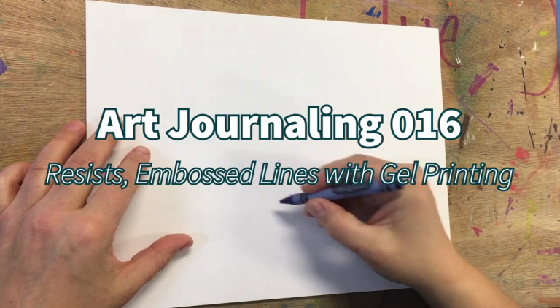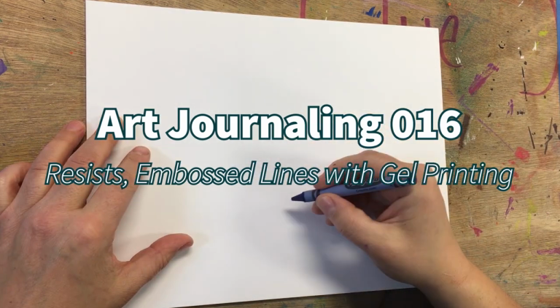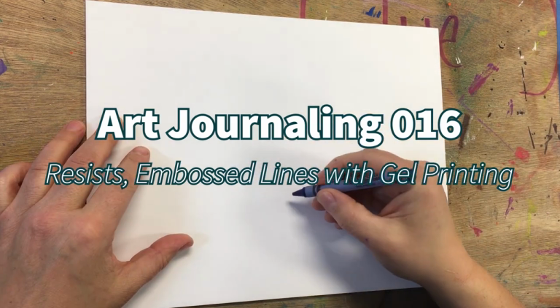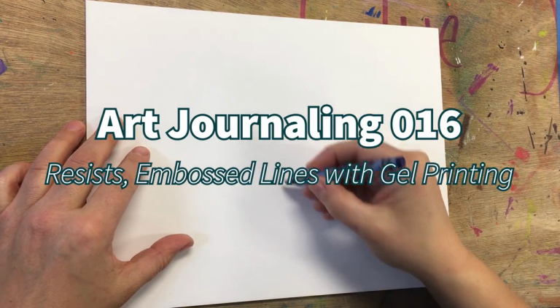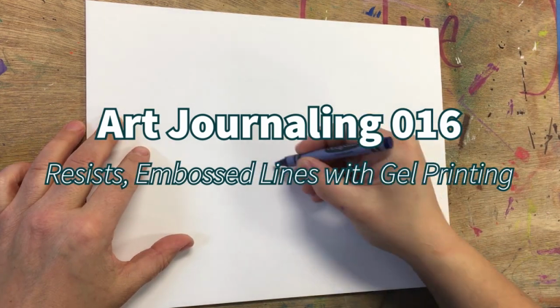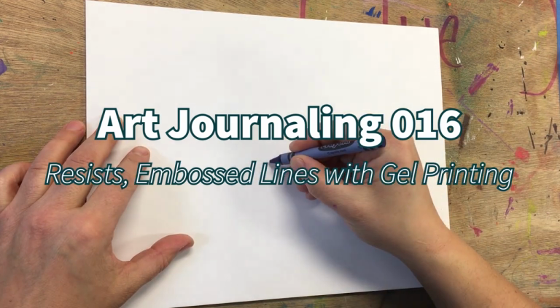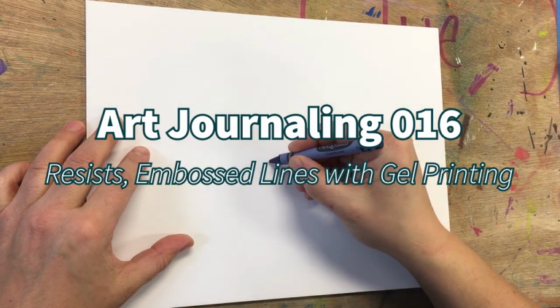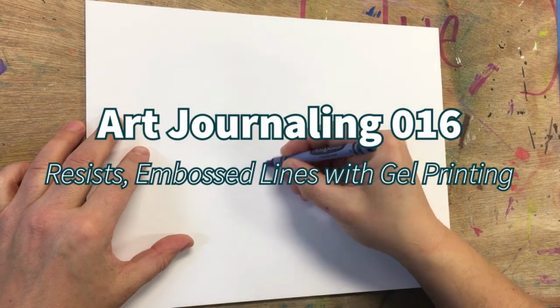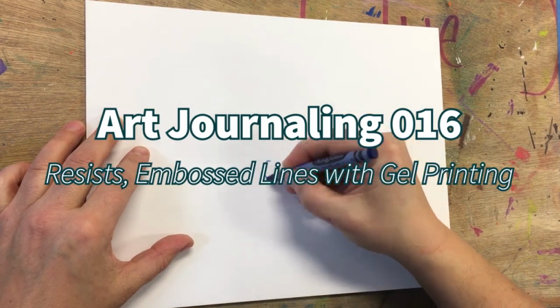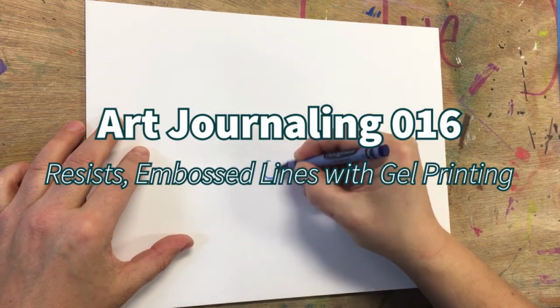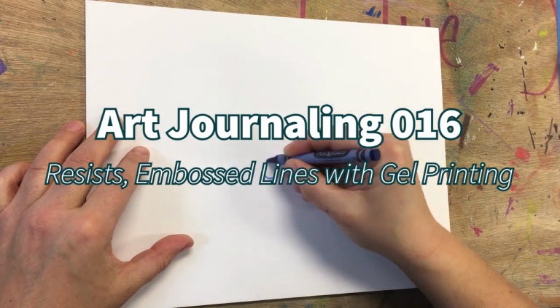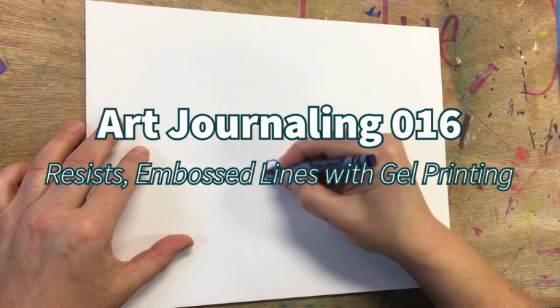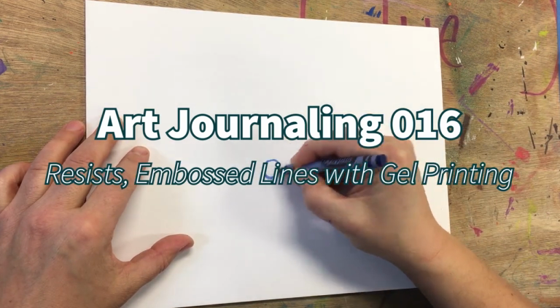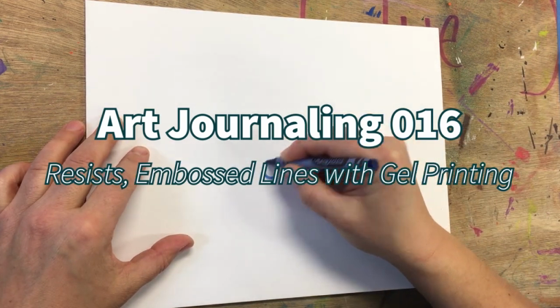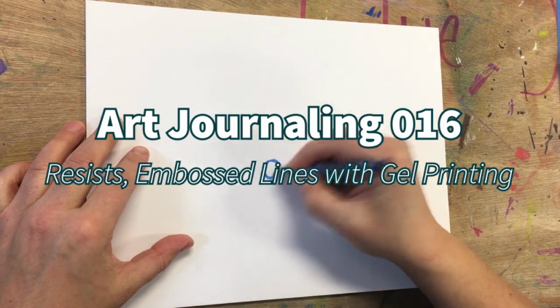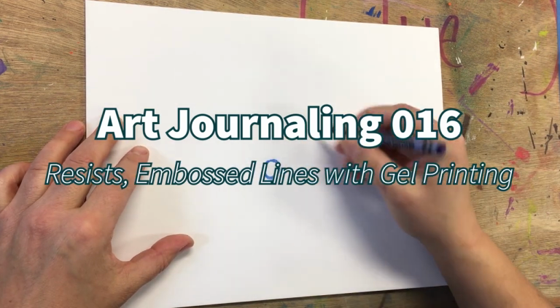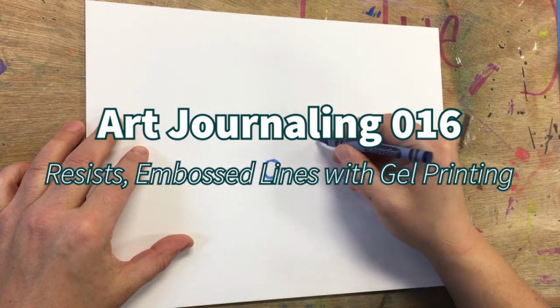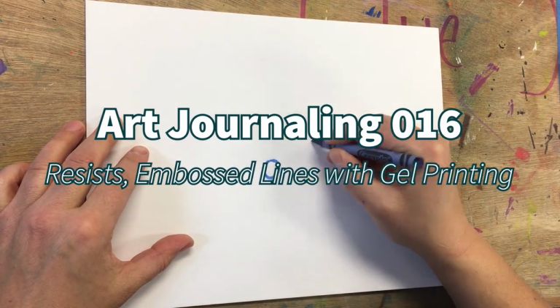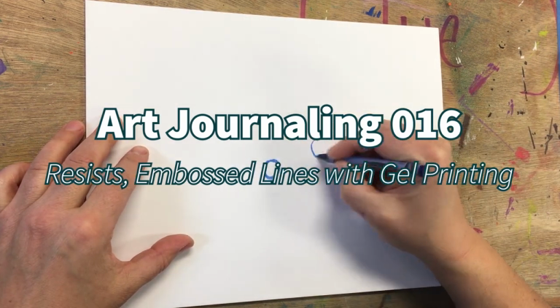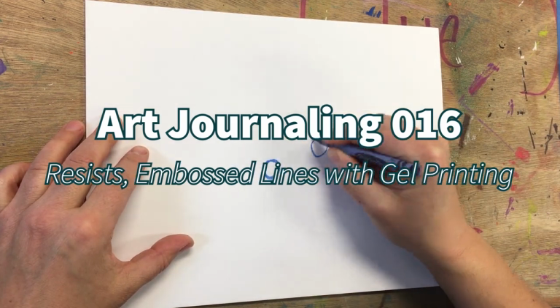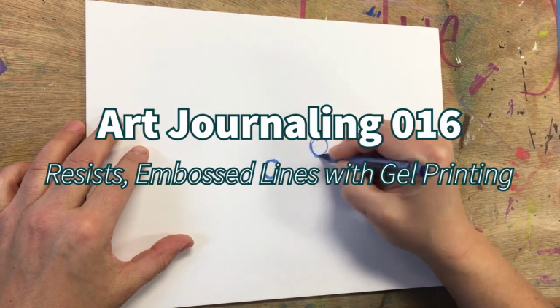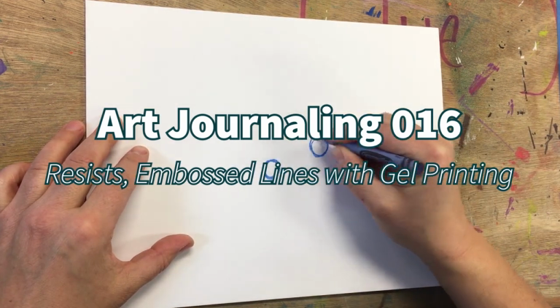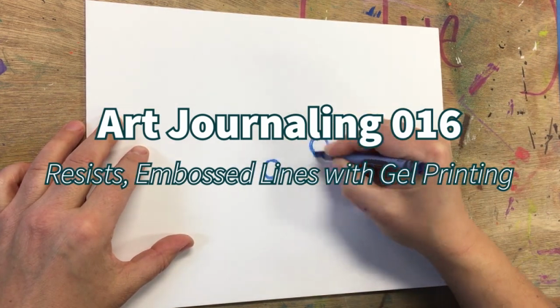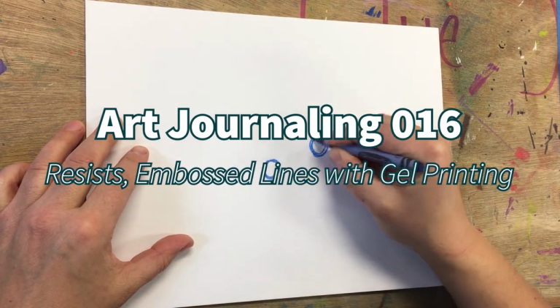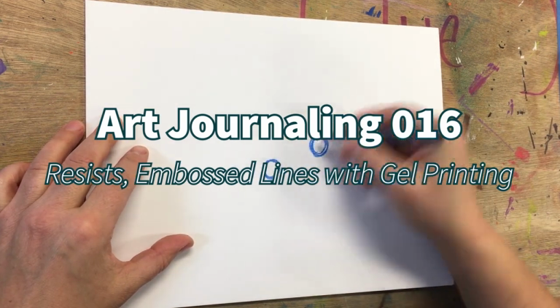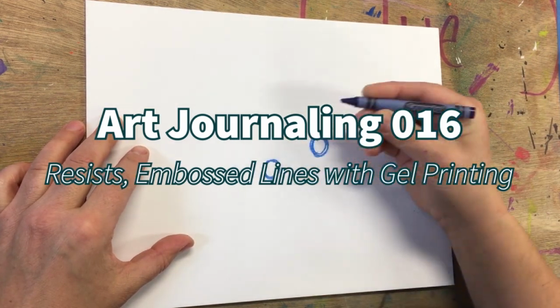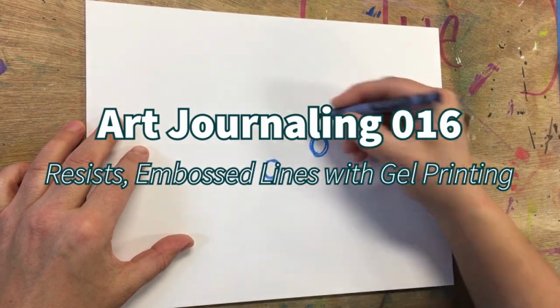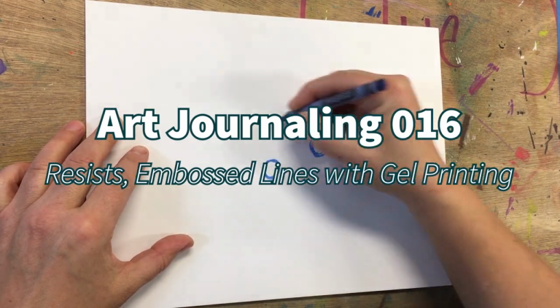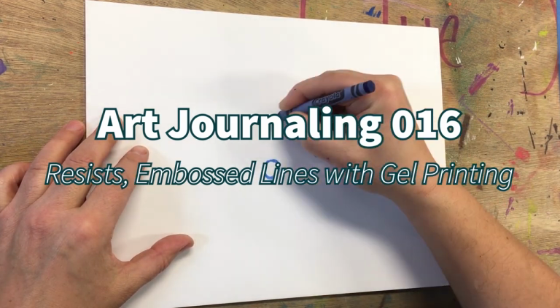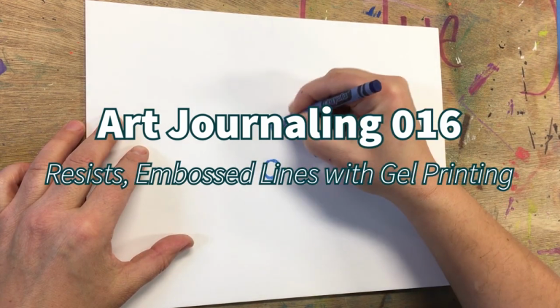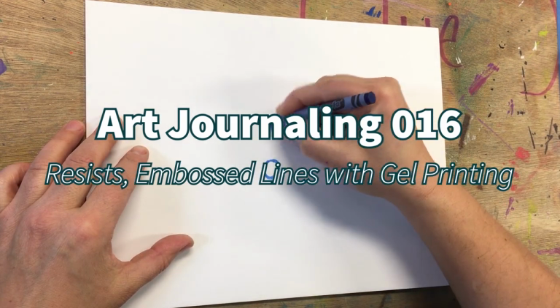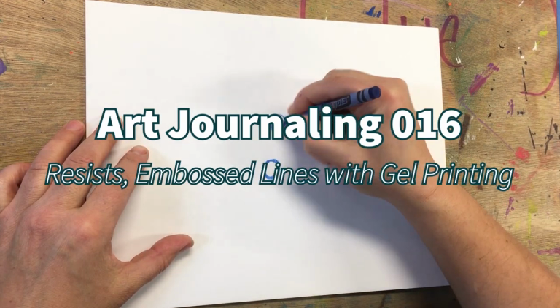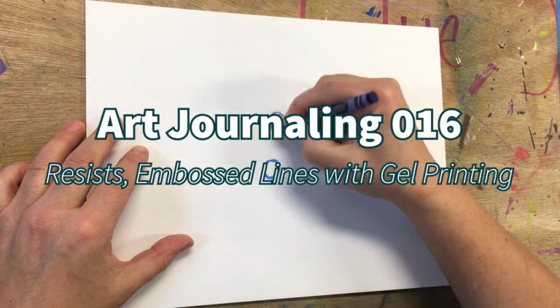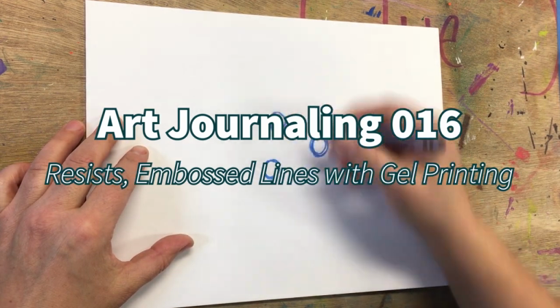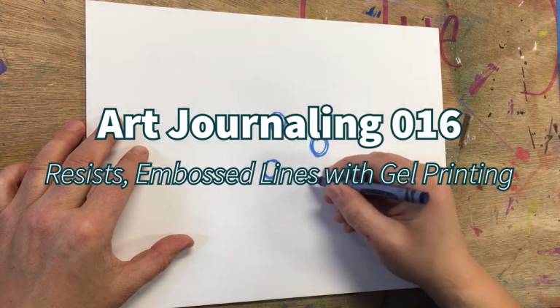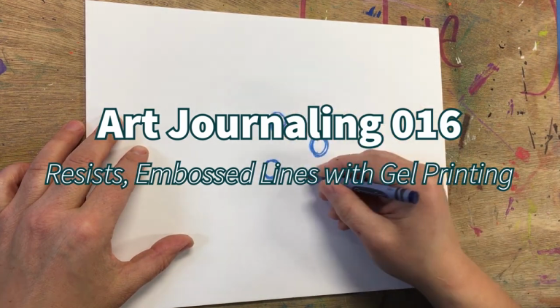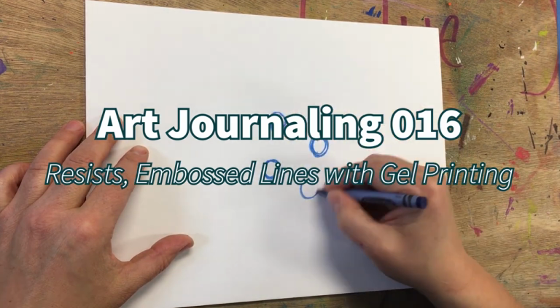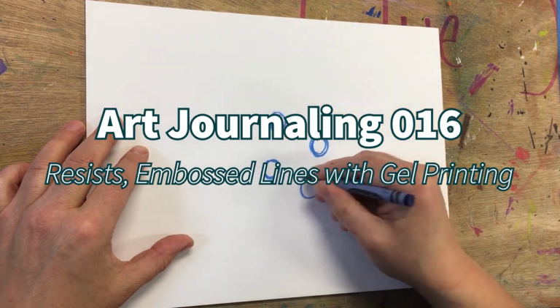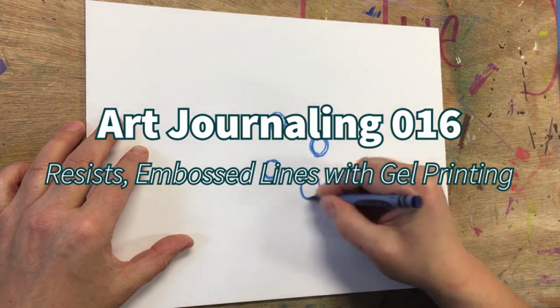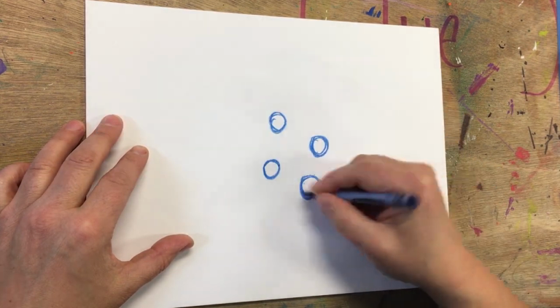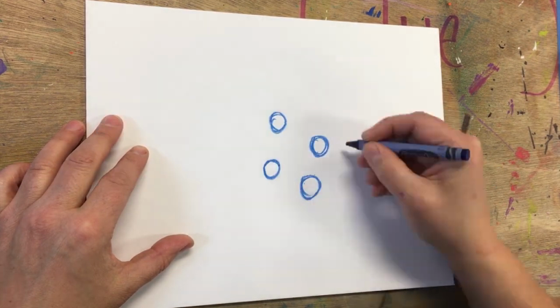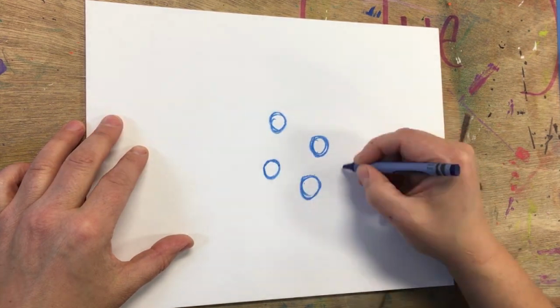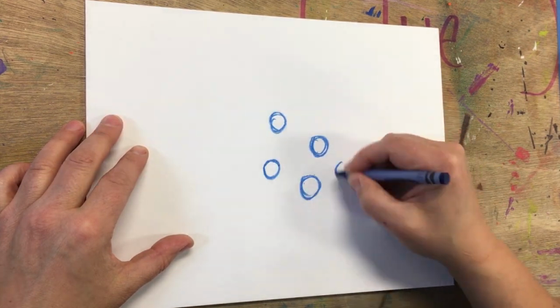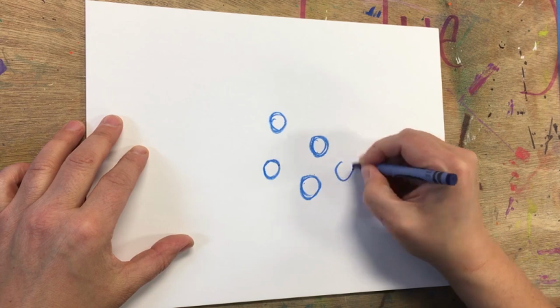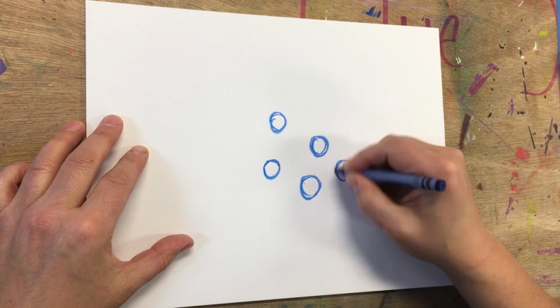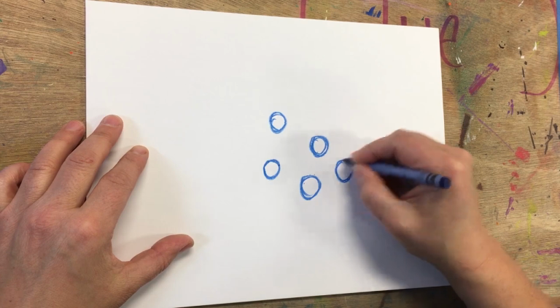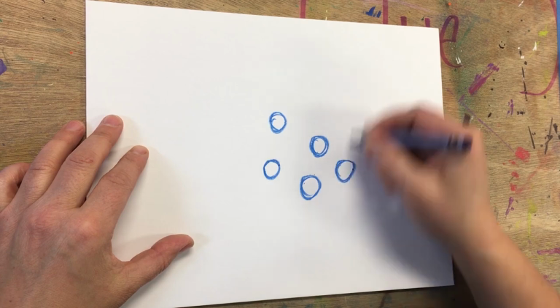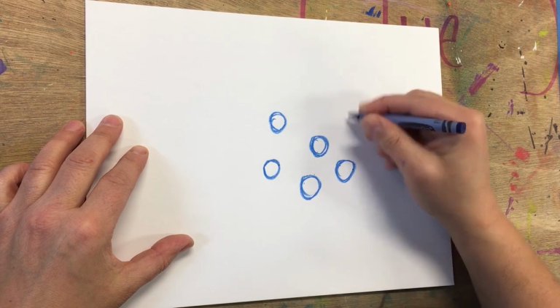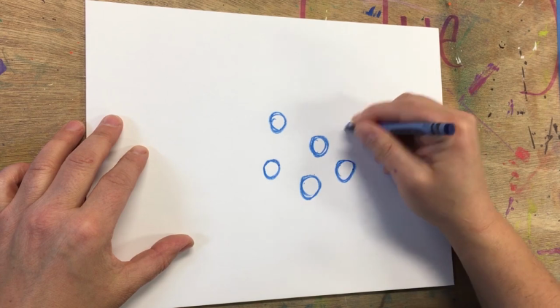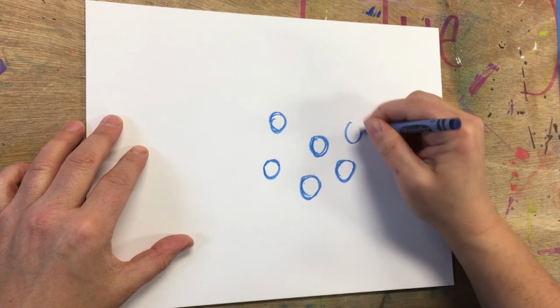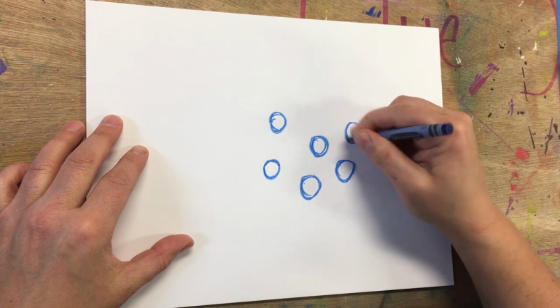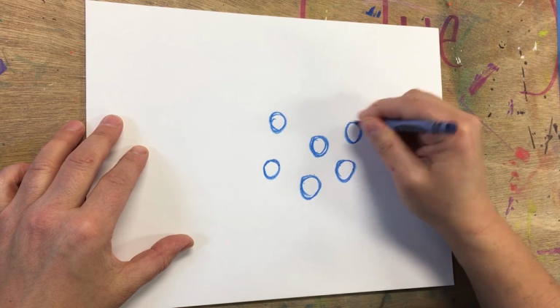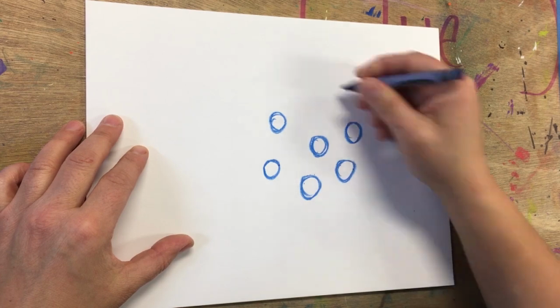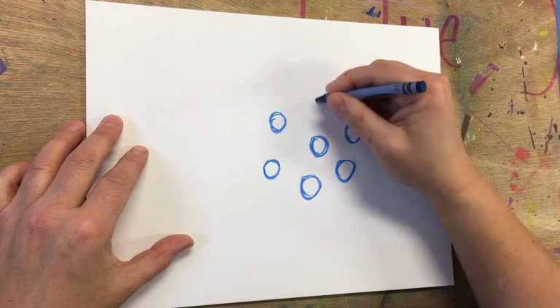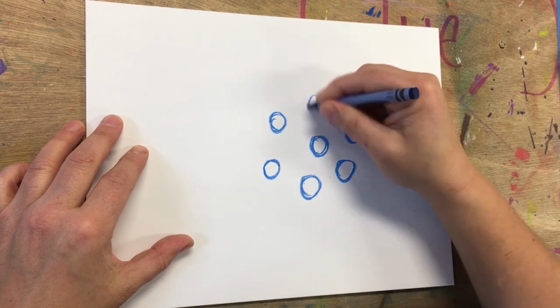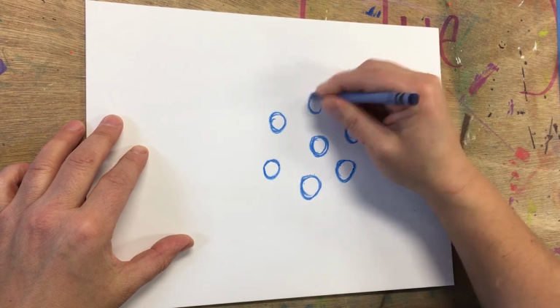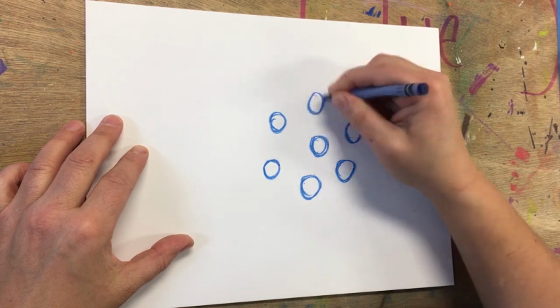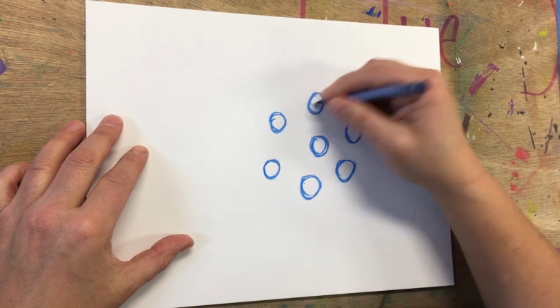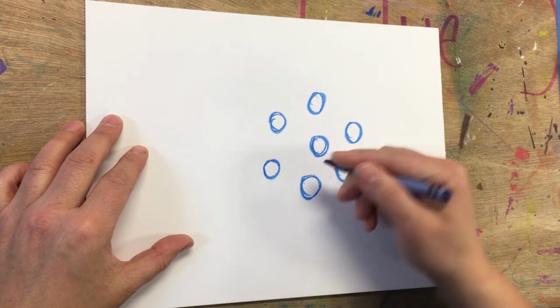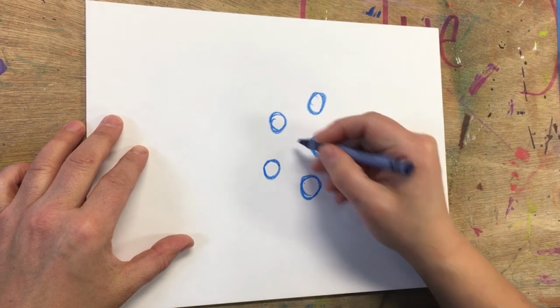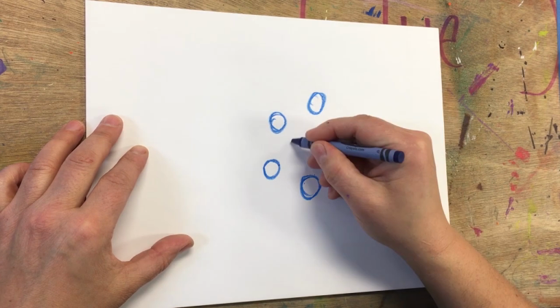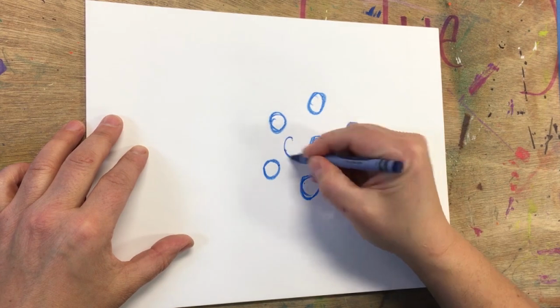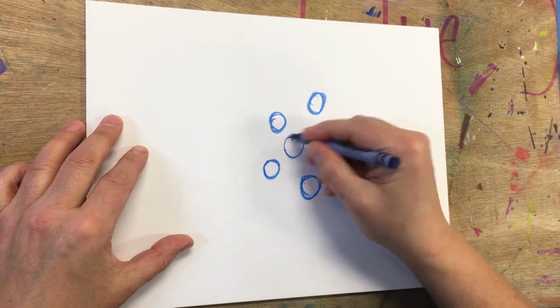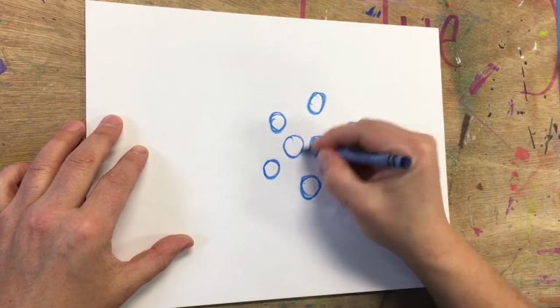Hey, this is Leslie with Comfortable Shoes Studio and this is art journaling number 16: resists and embossed lines with a jelly plate.